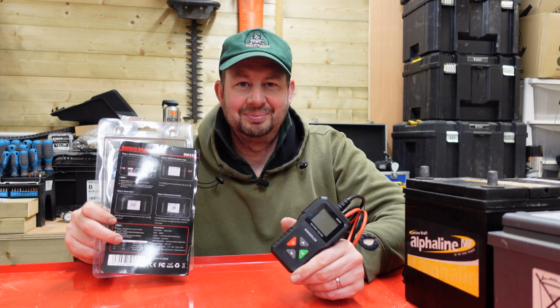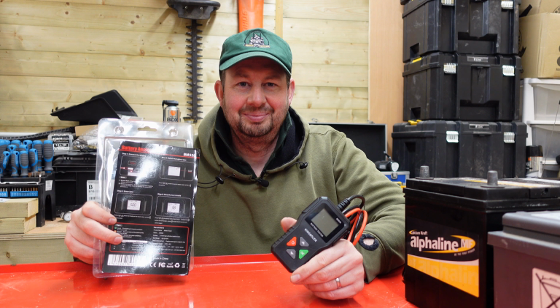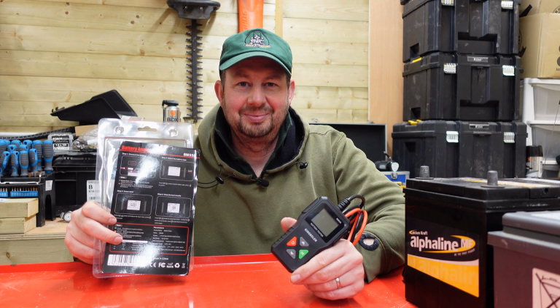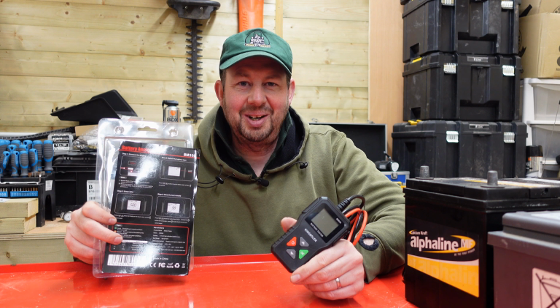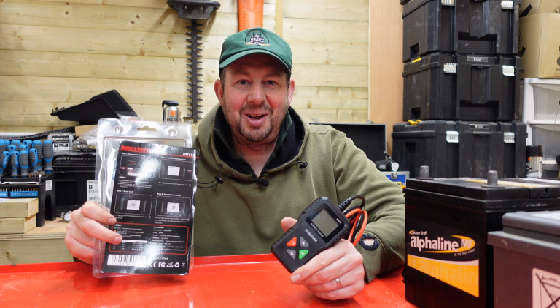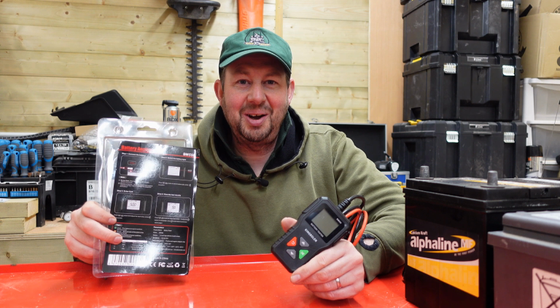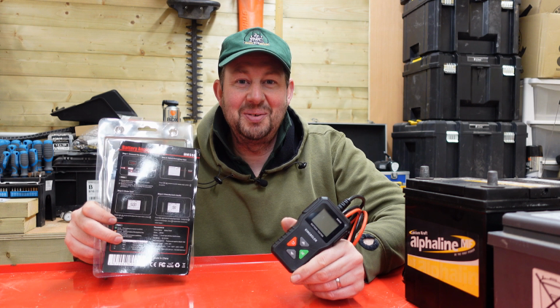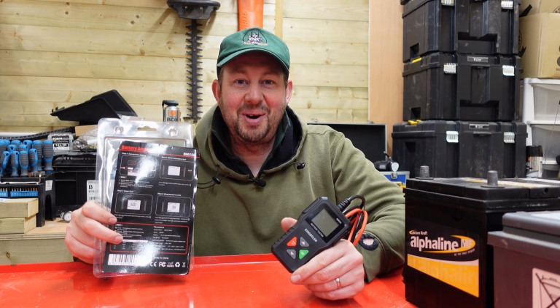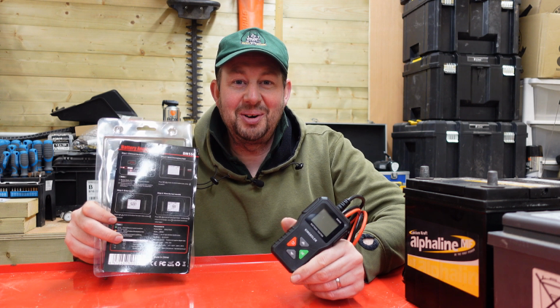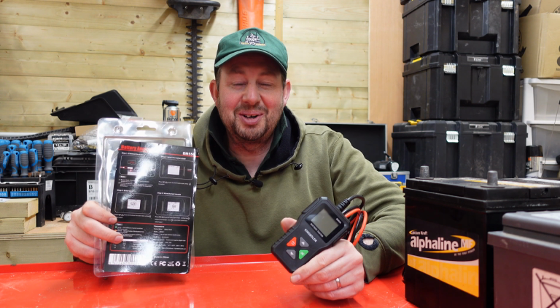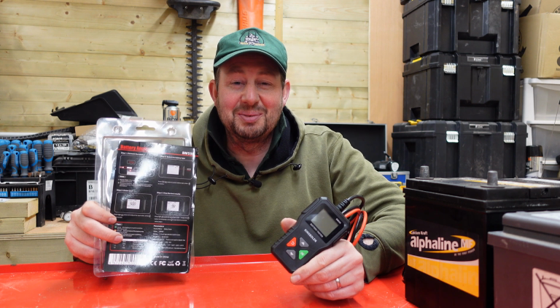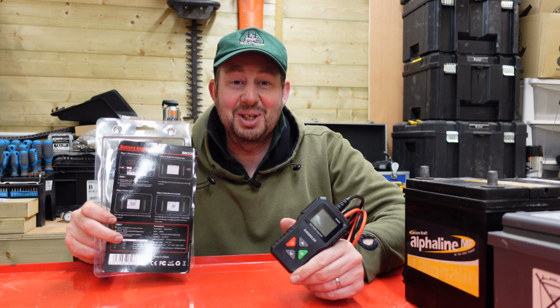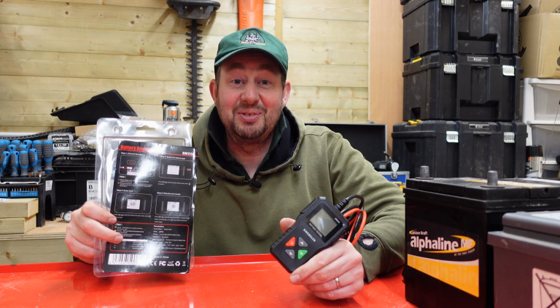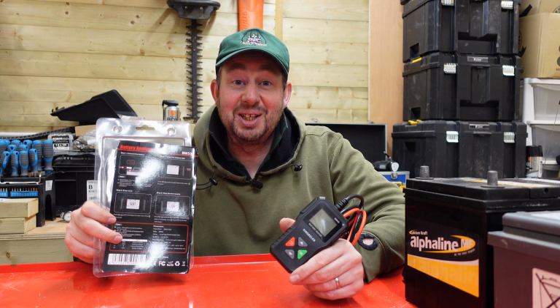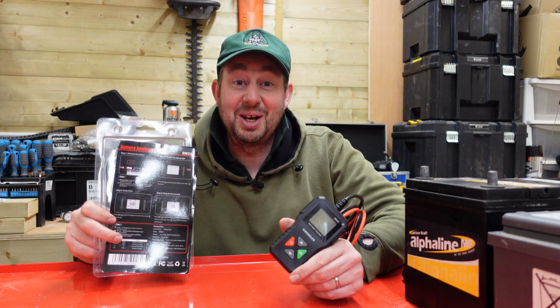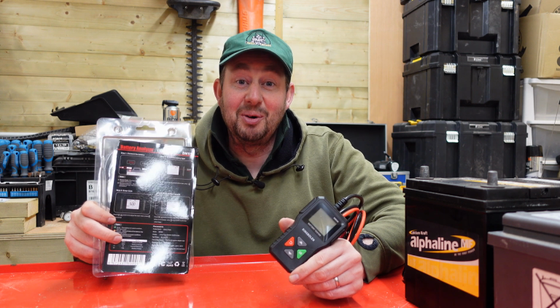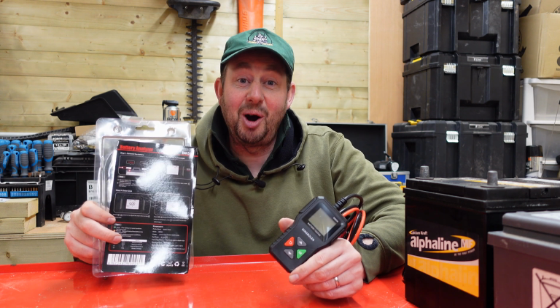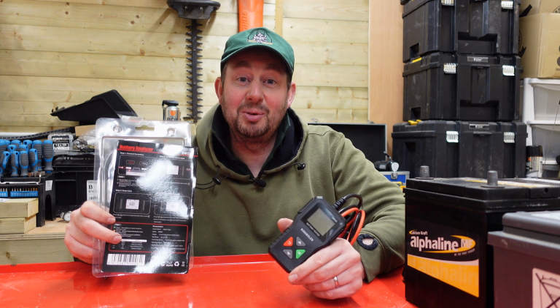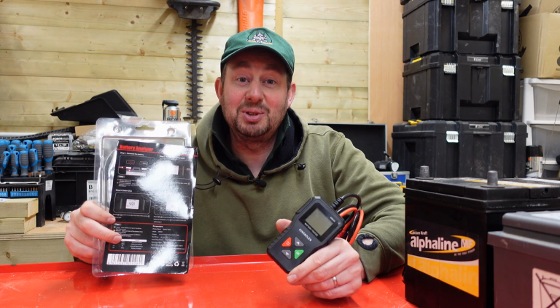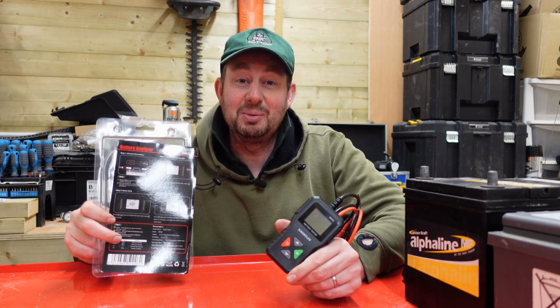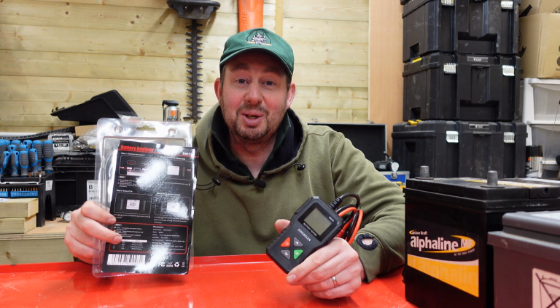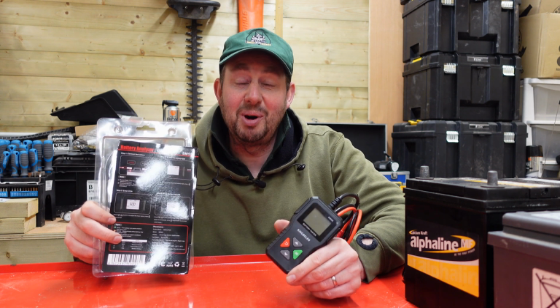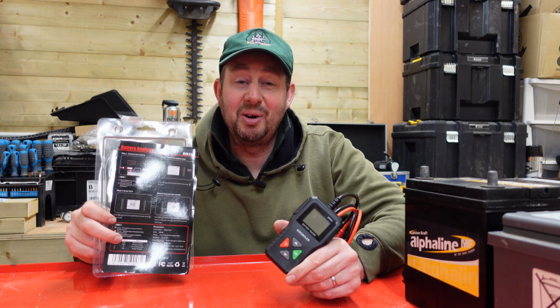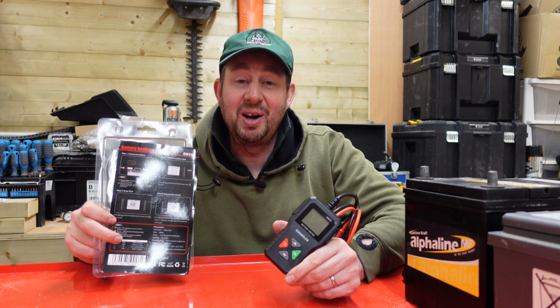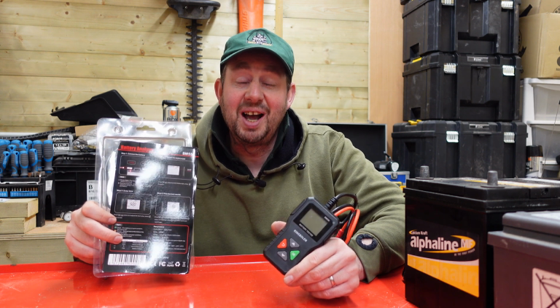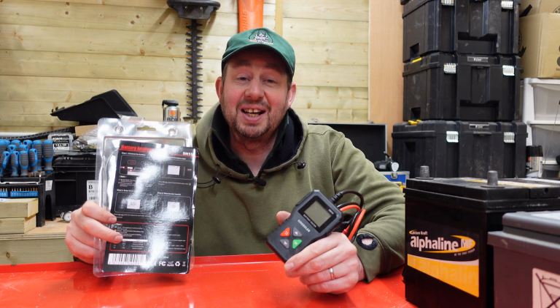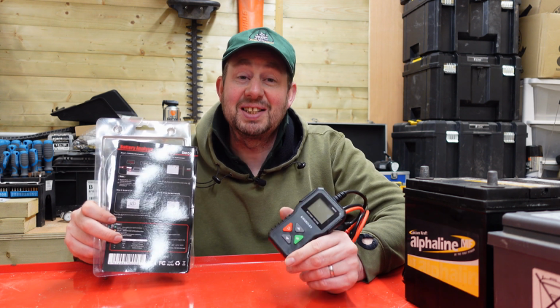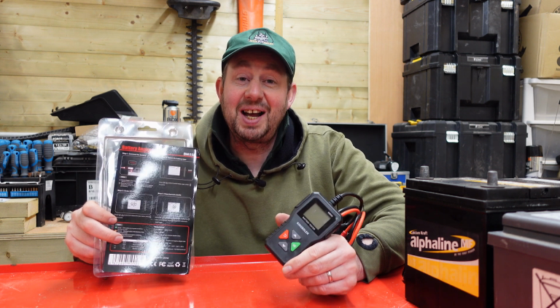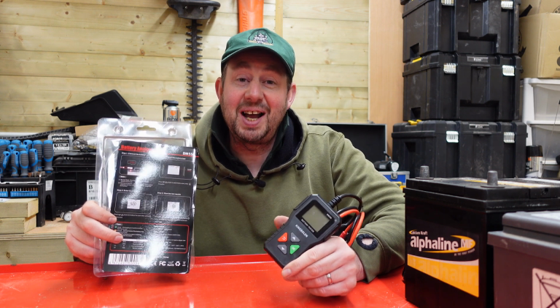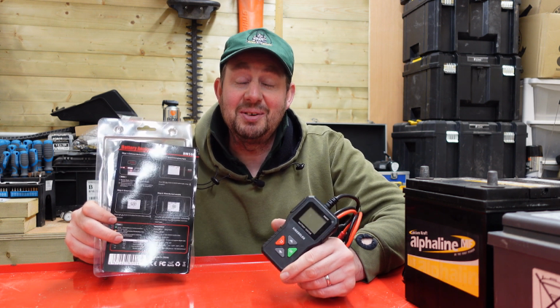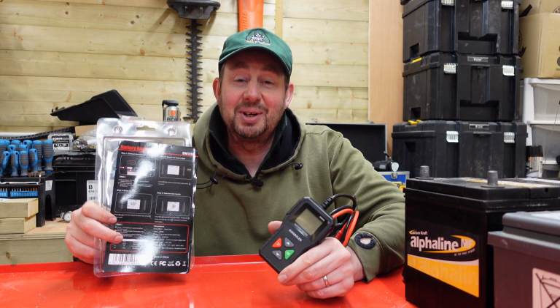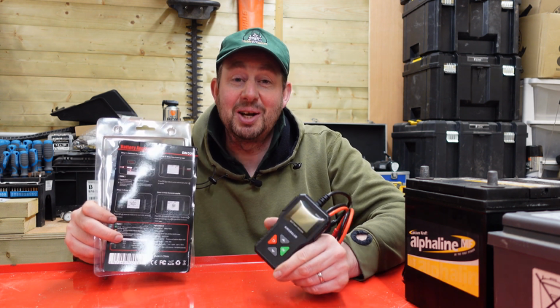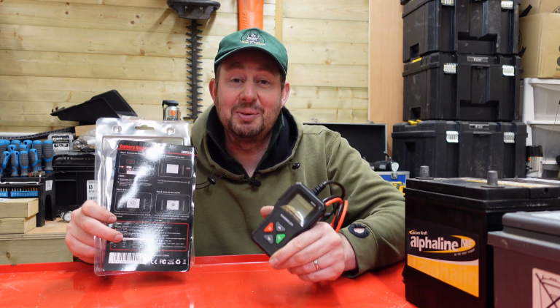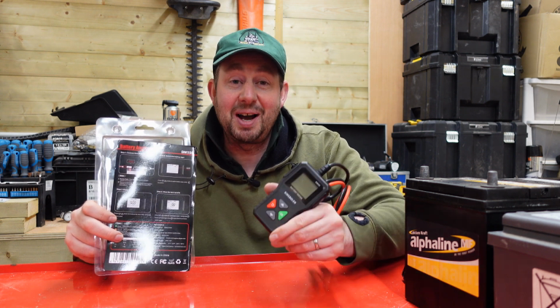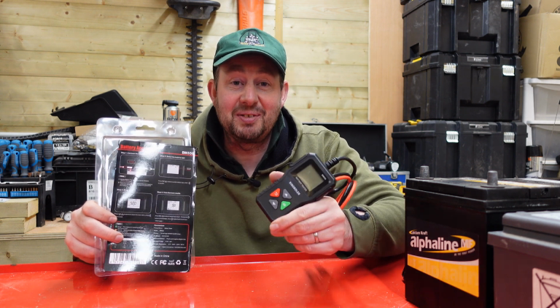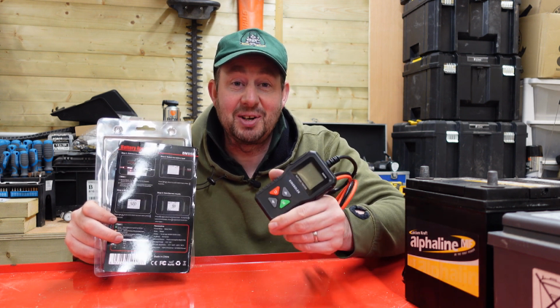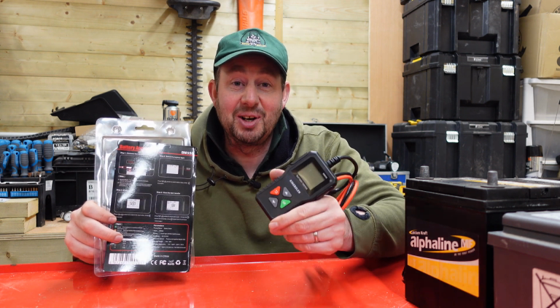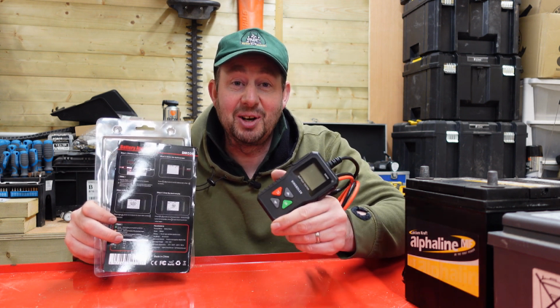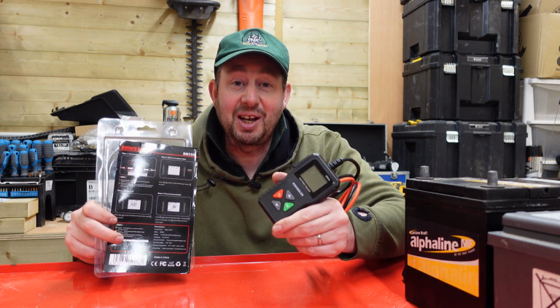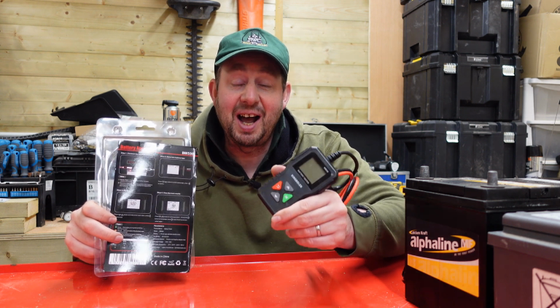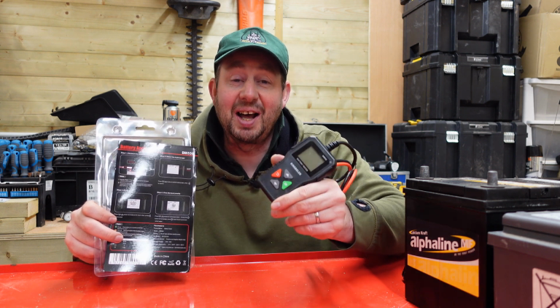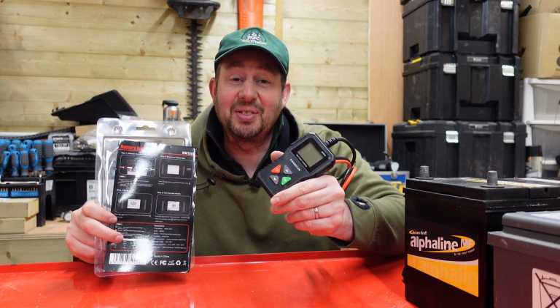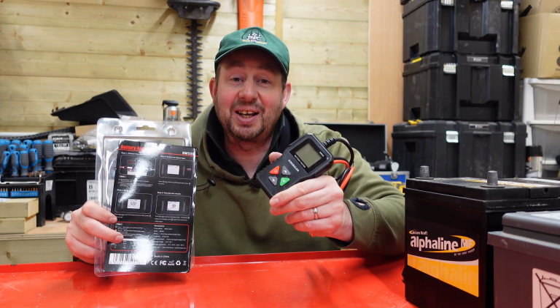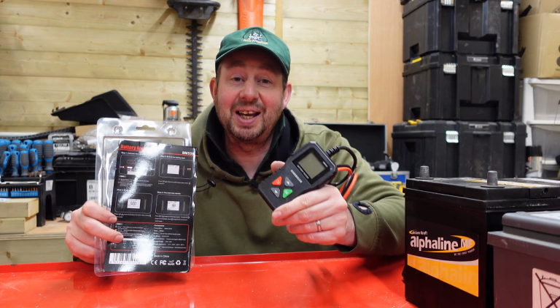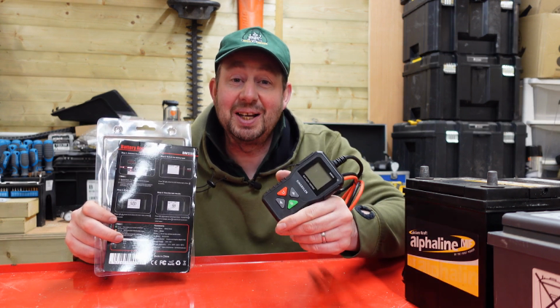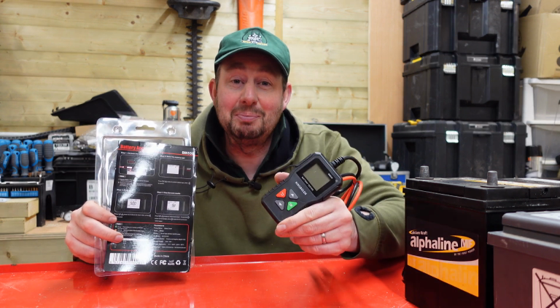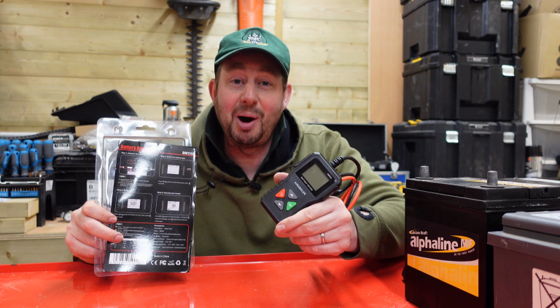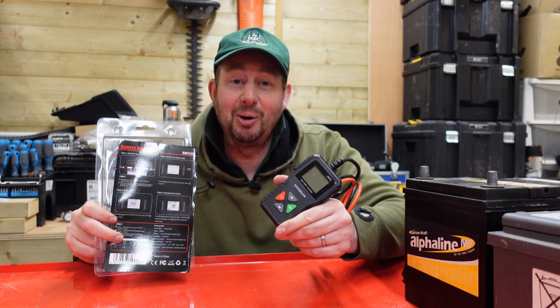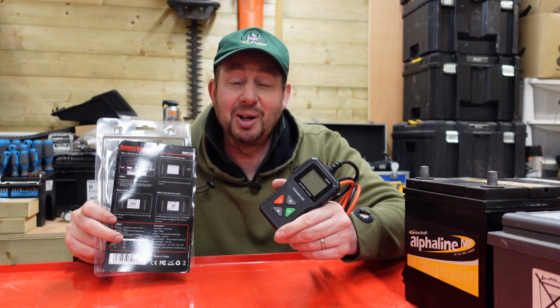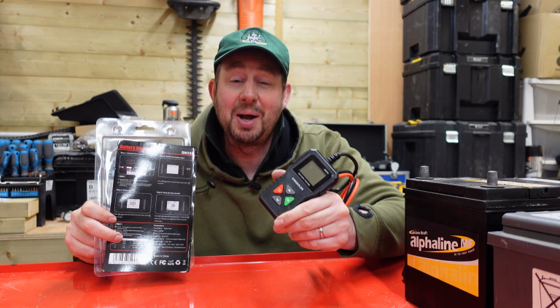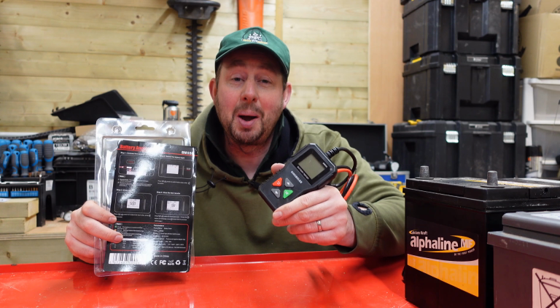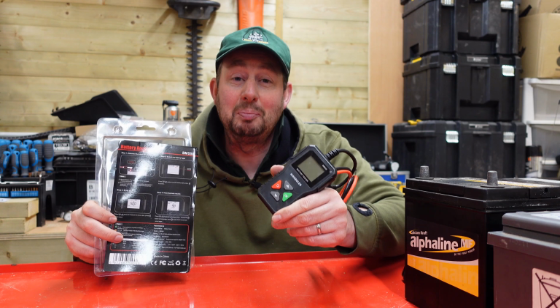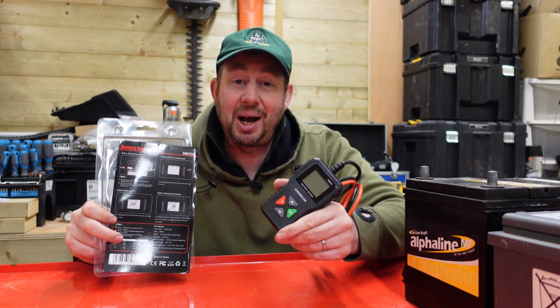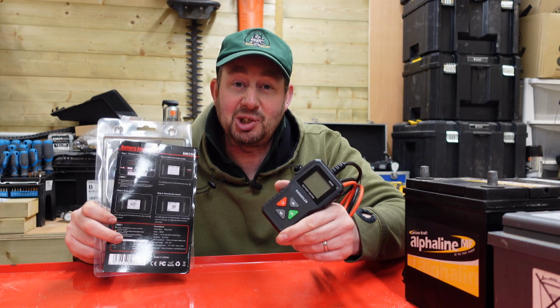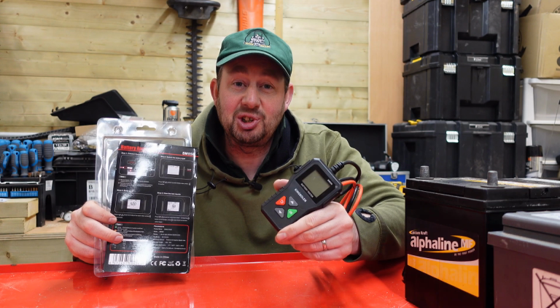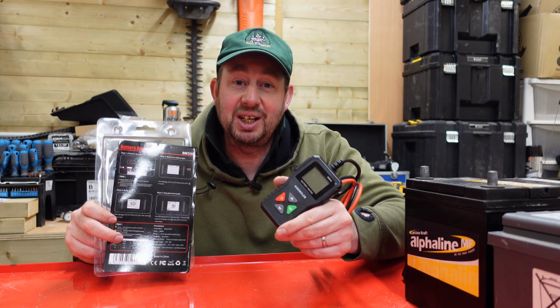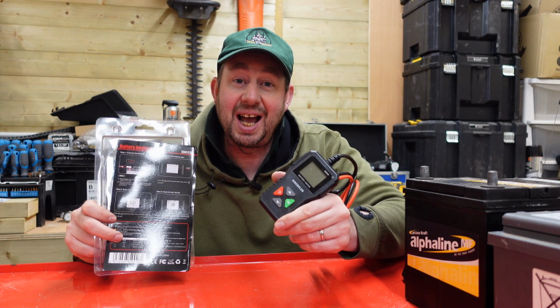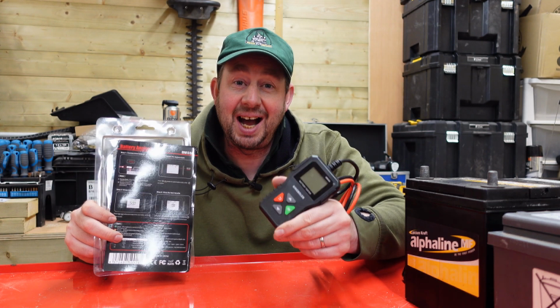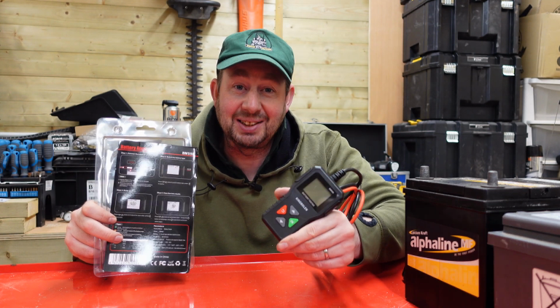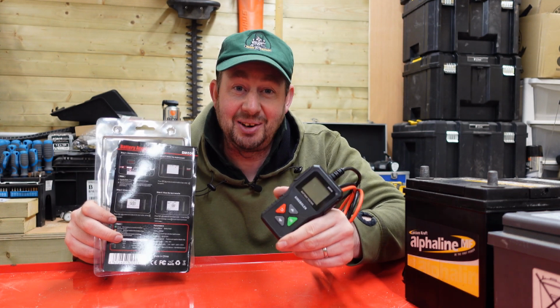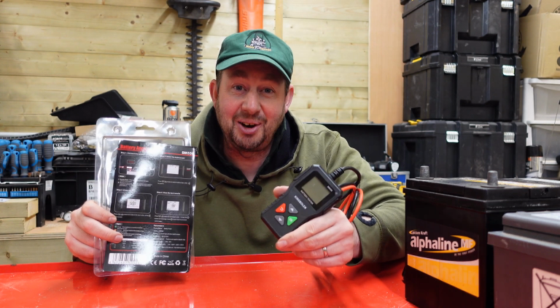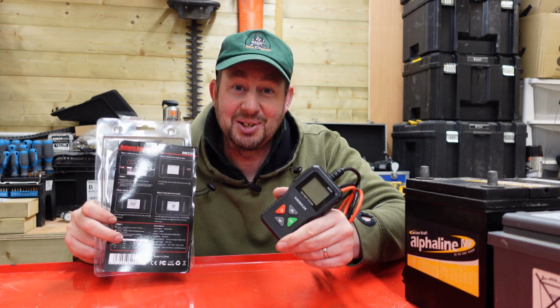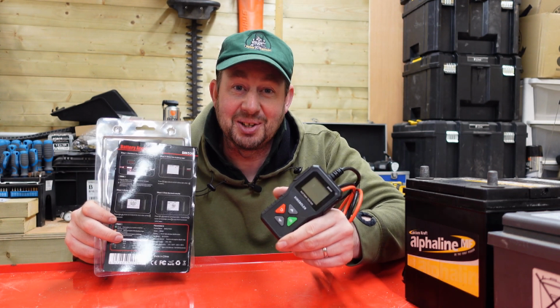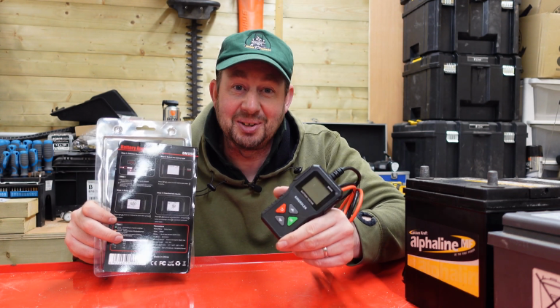Hello and welcome to the video. I'm Jimmy the Mower and today we're going to be having a look at the King Boland Battery Analyzer.